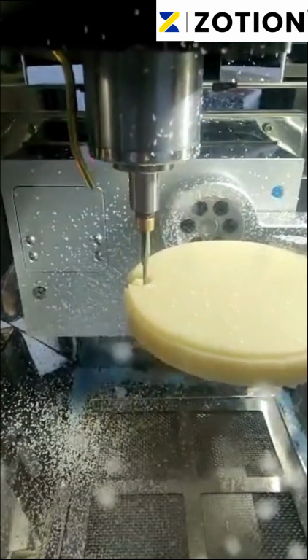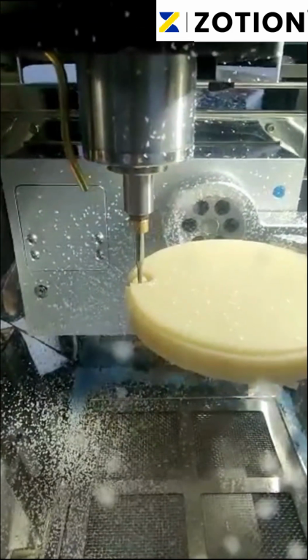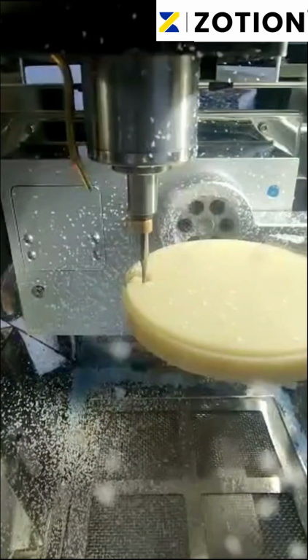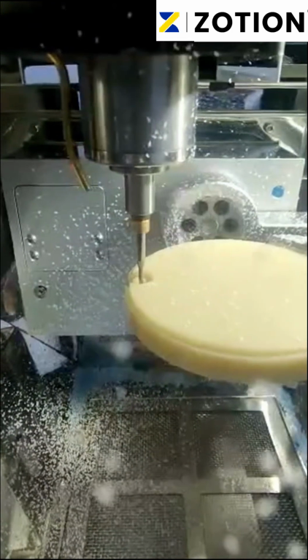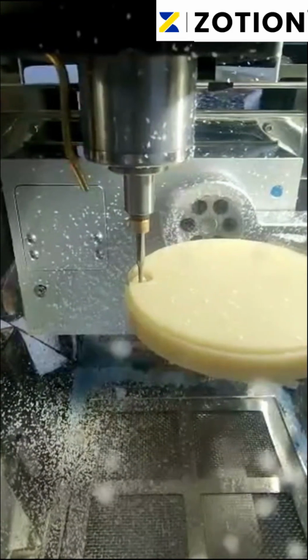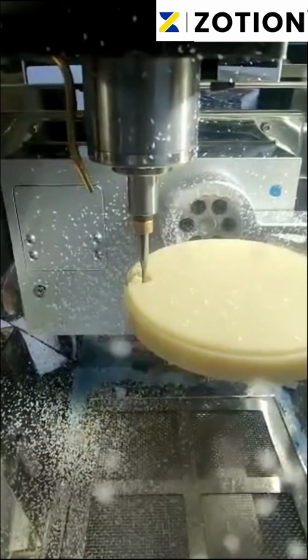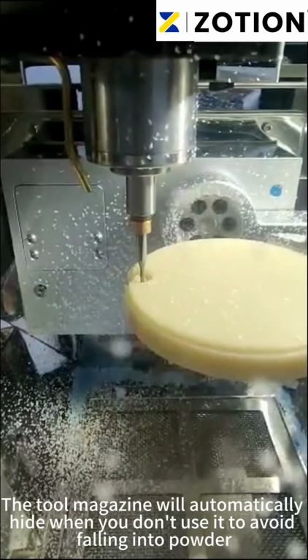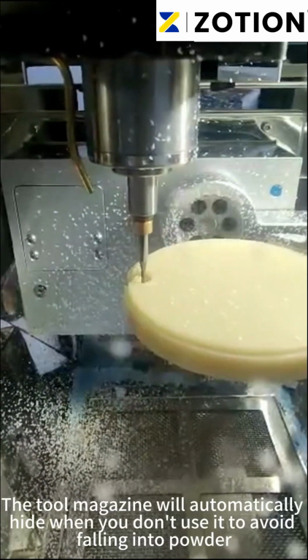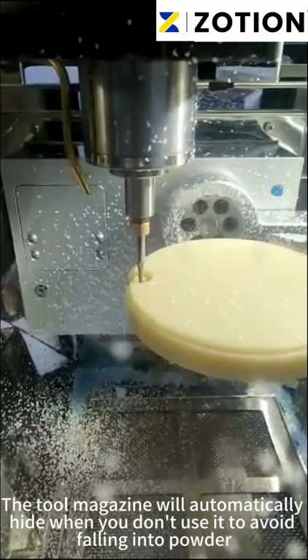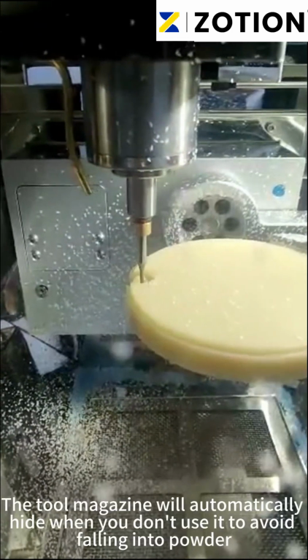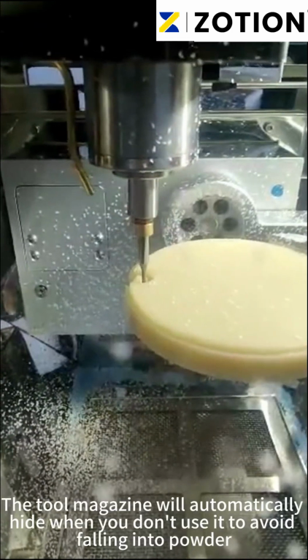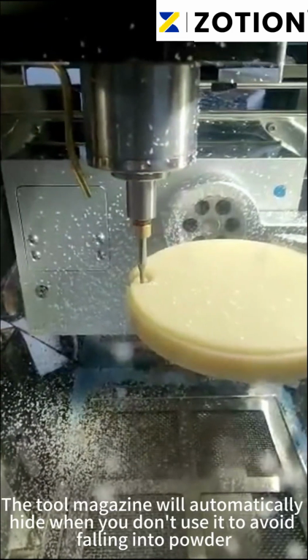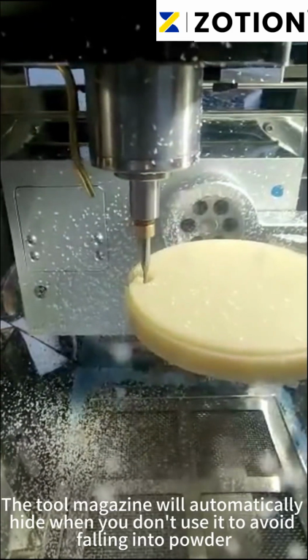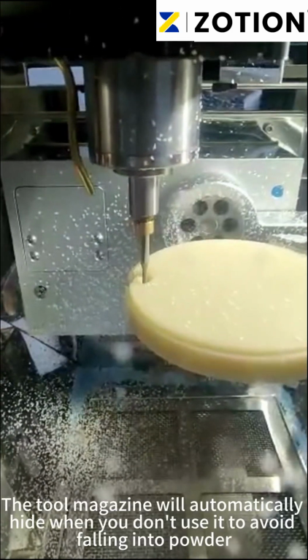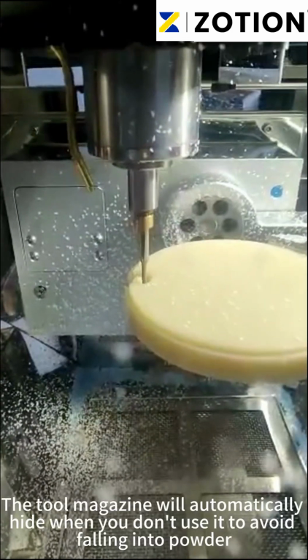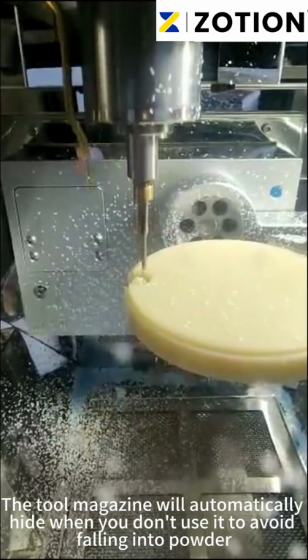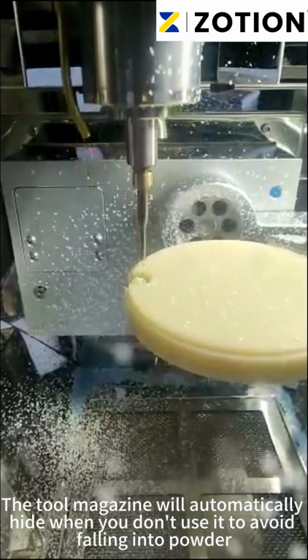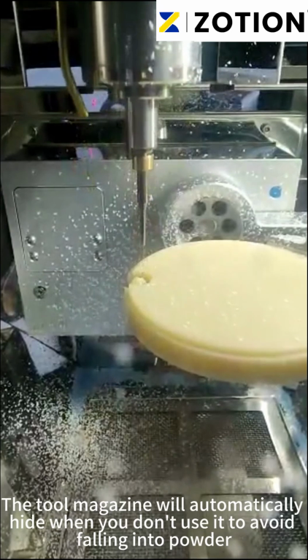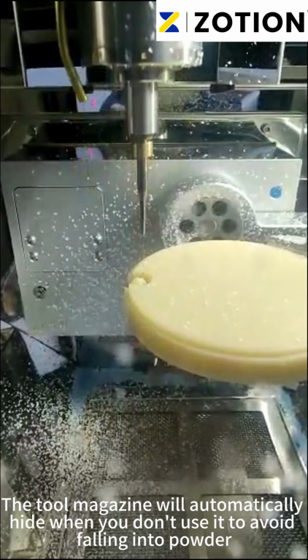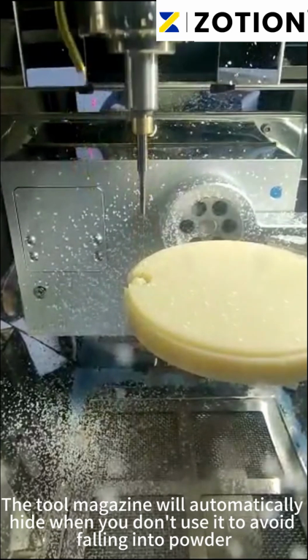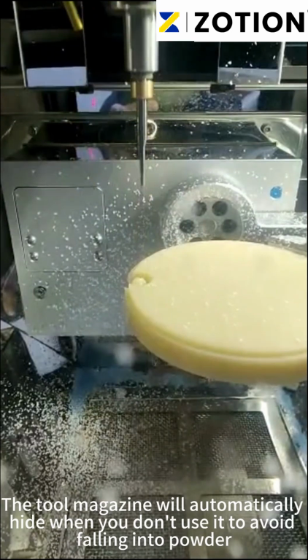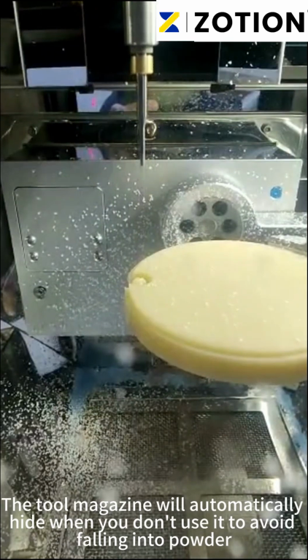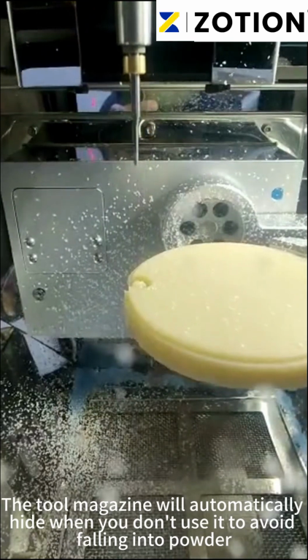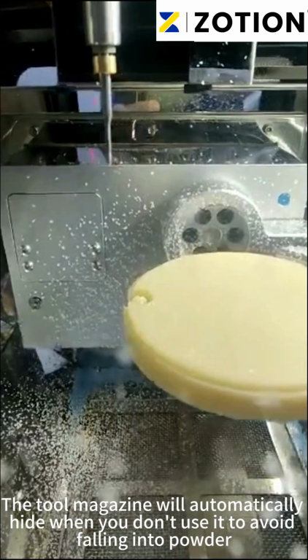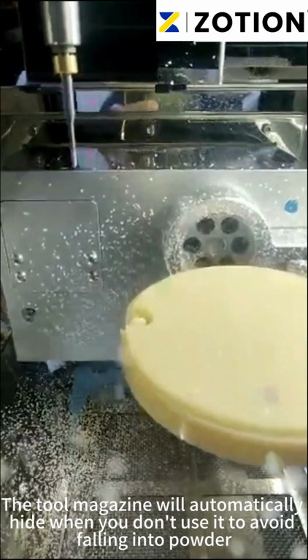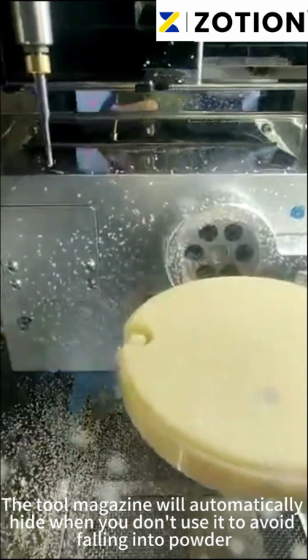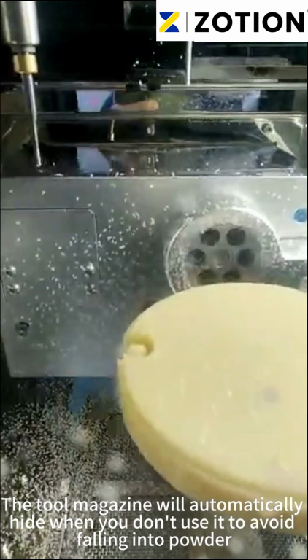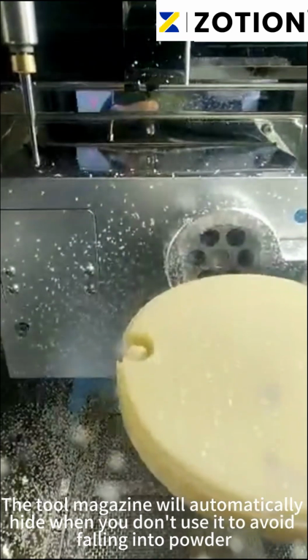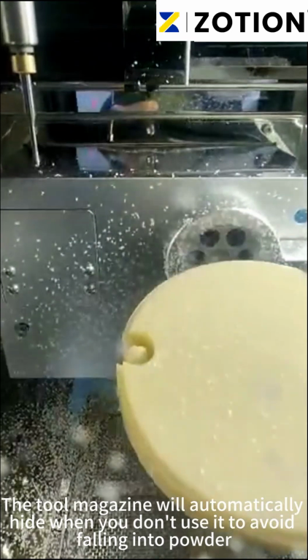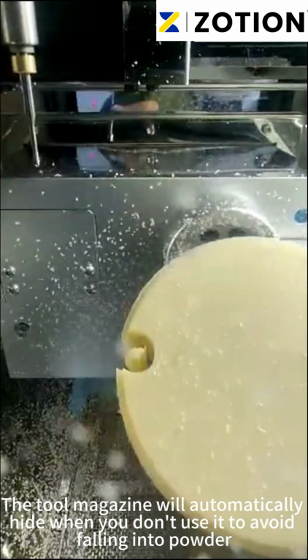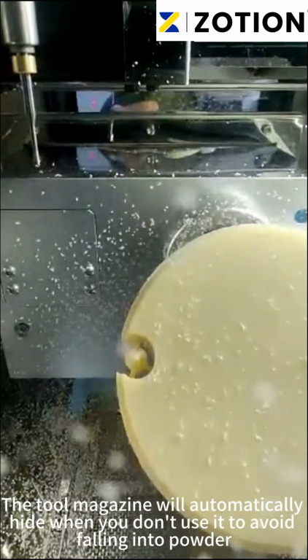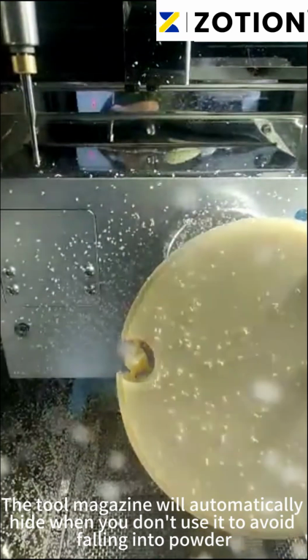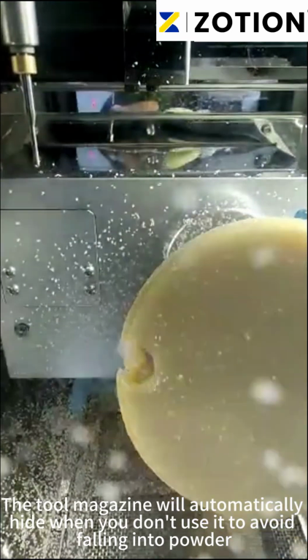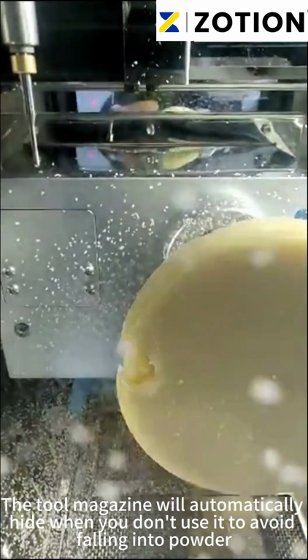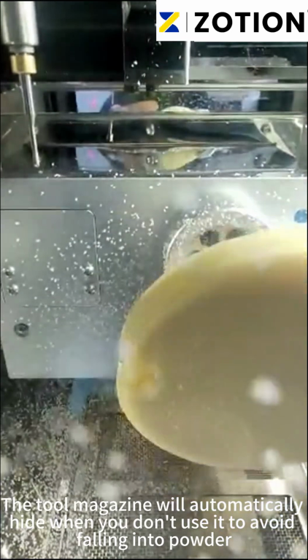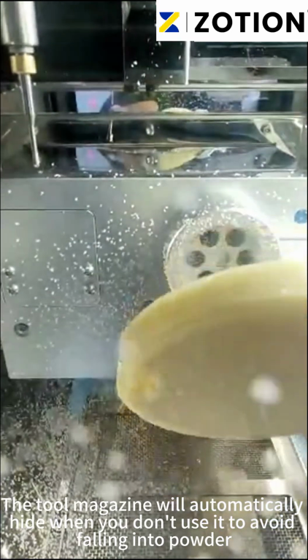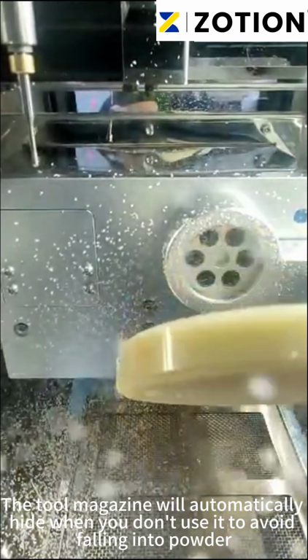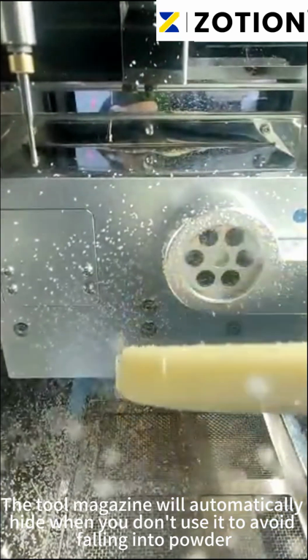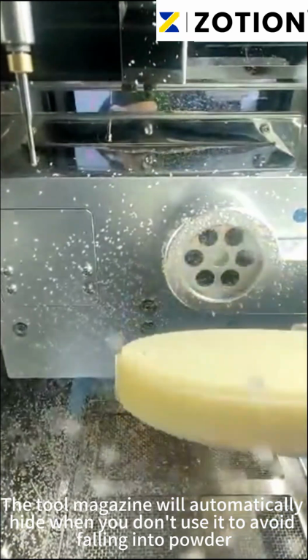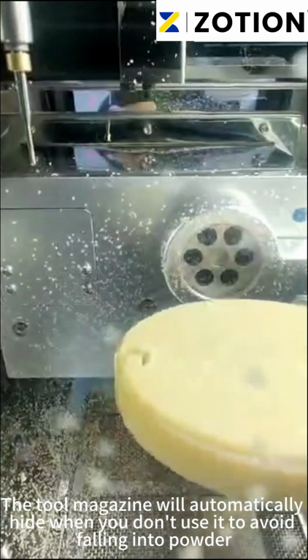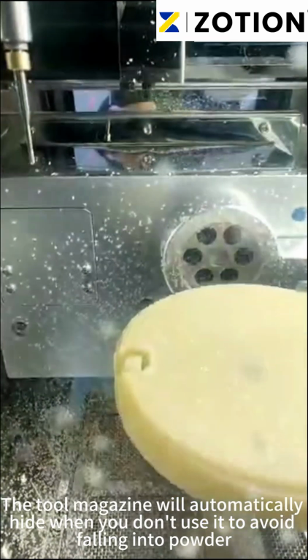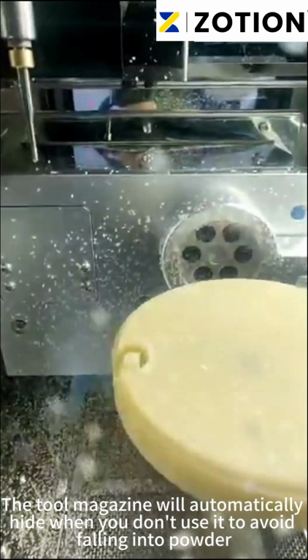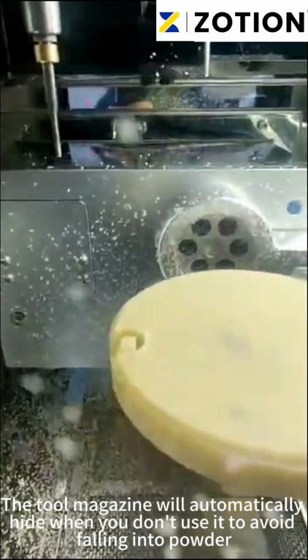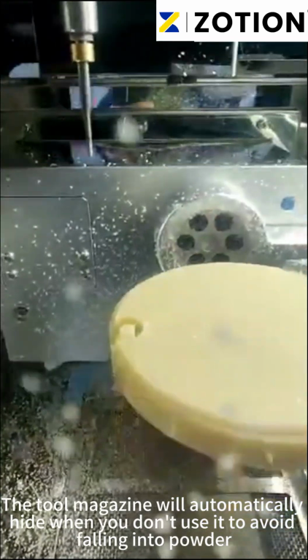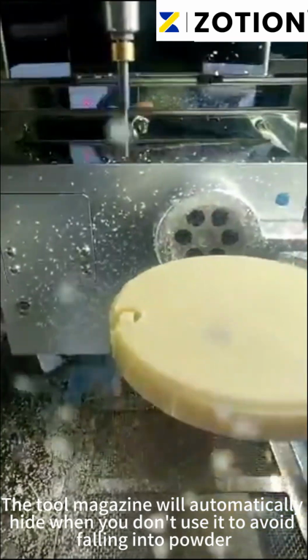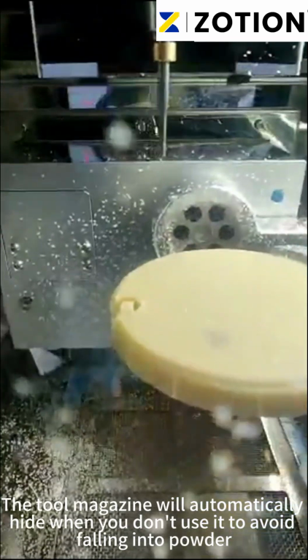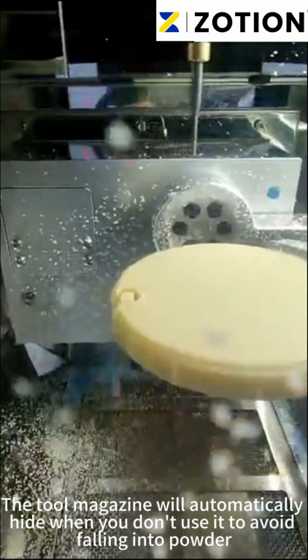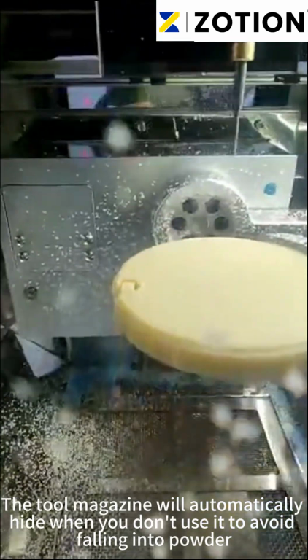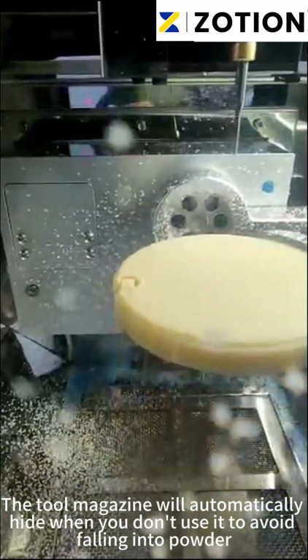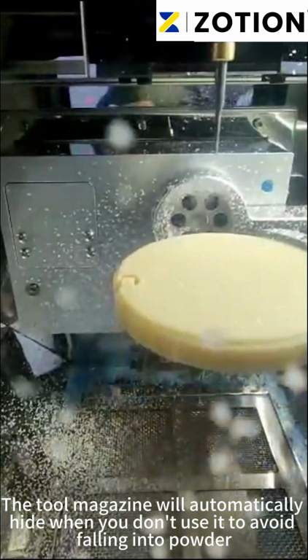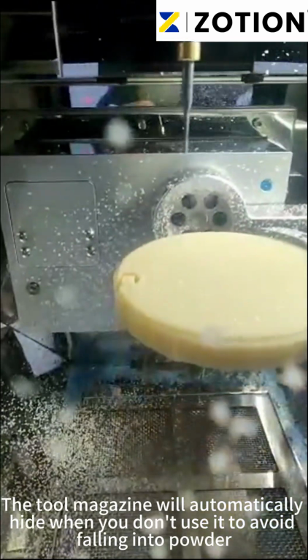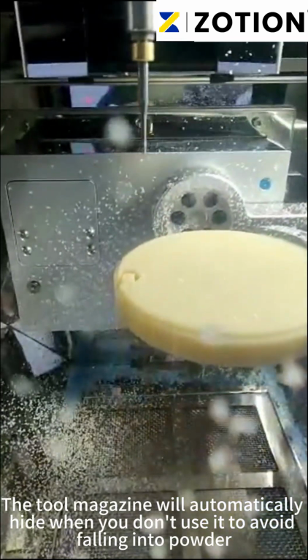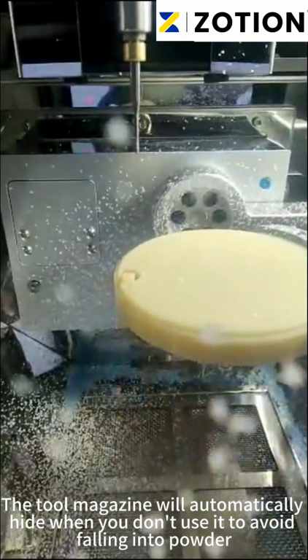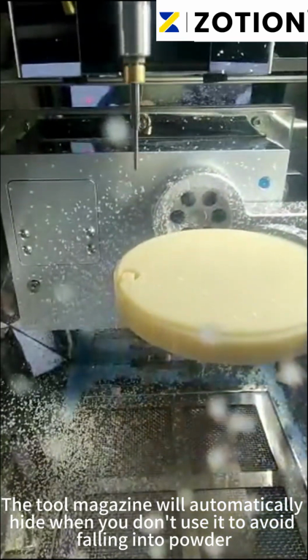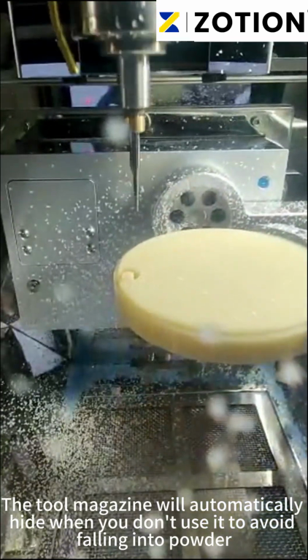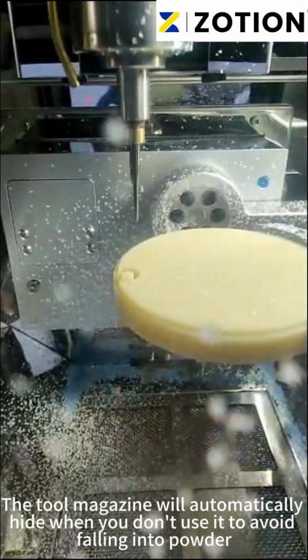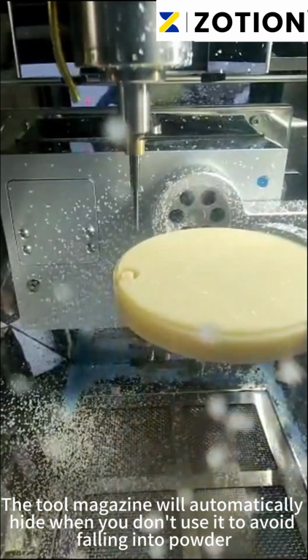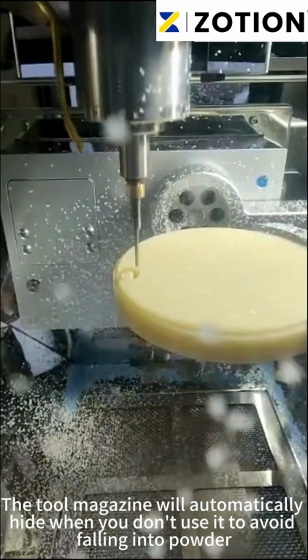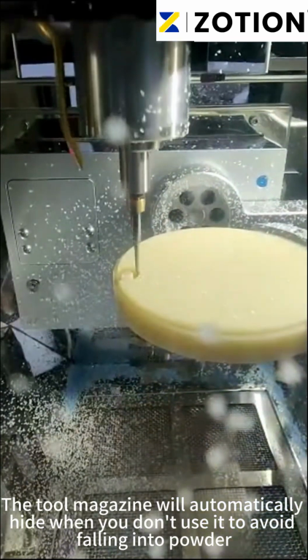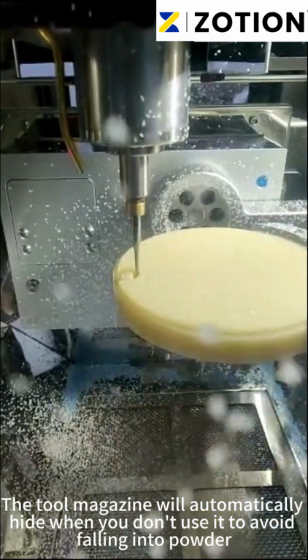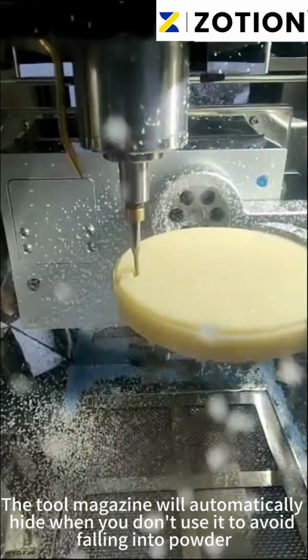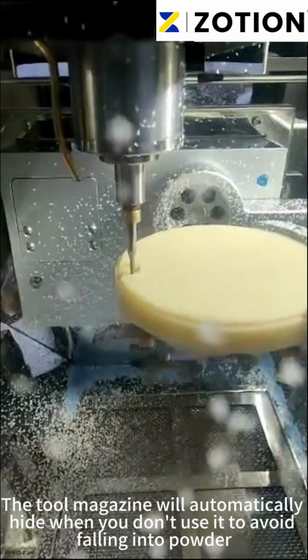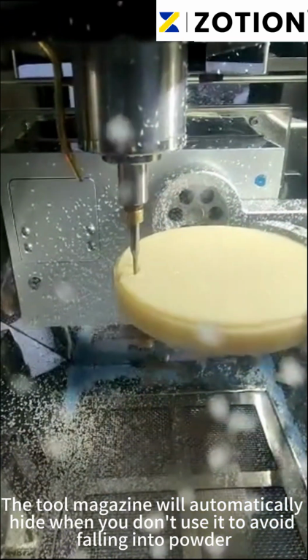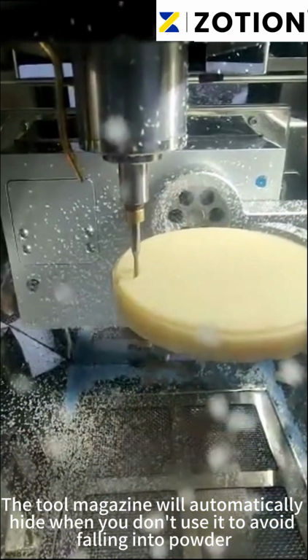The tool magazine will automatically hide when you don't use it, to avoid falling powder contamination.